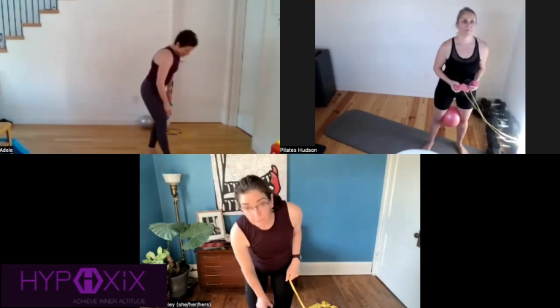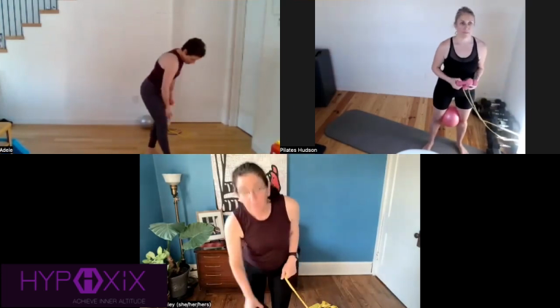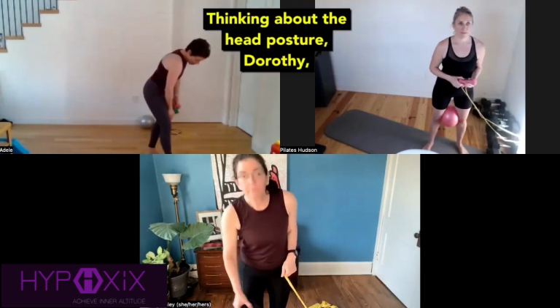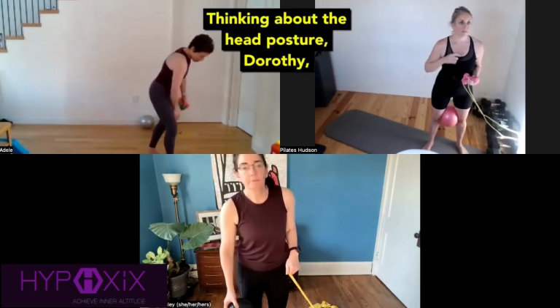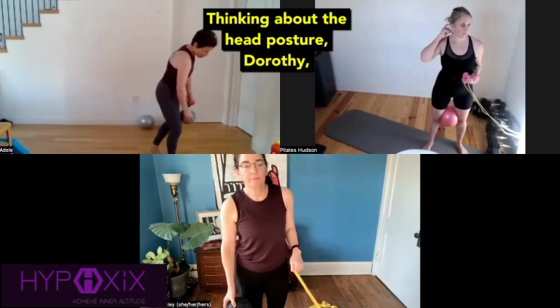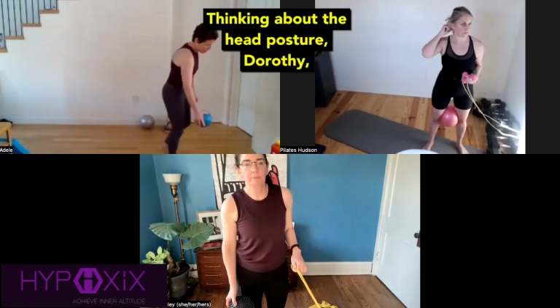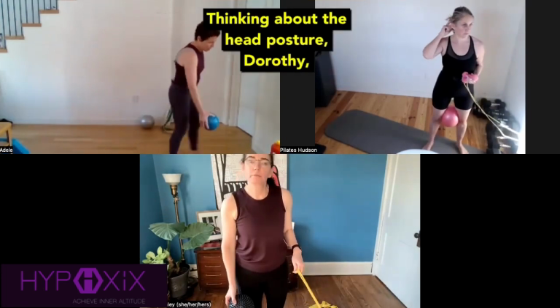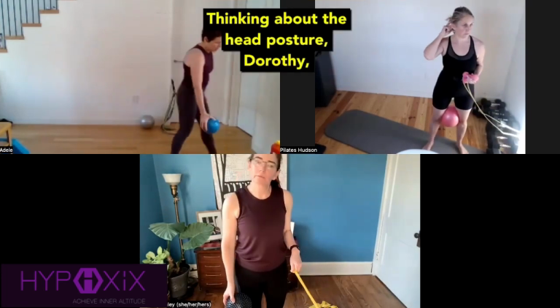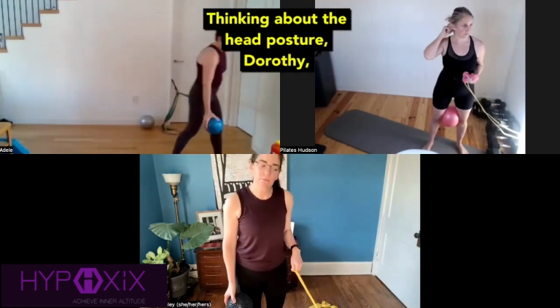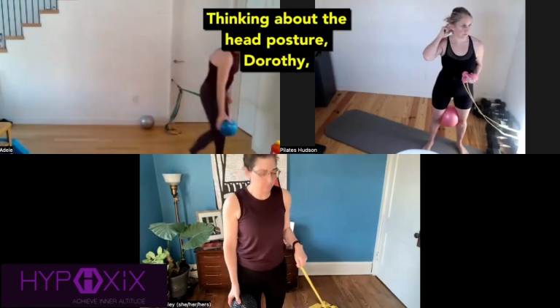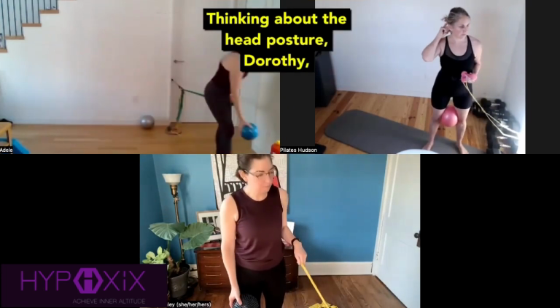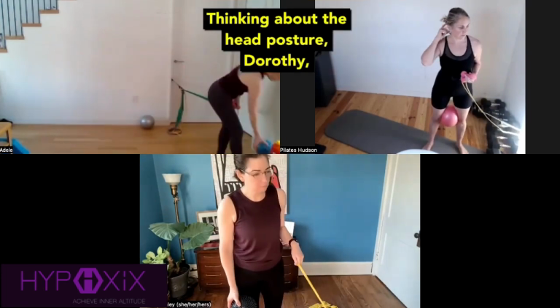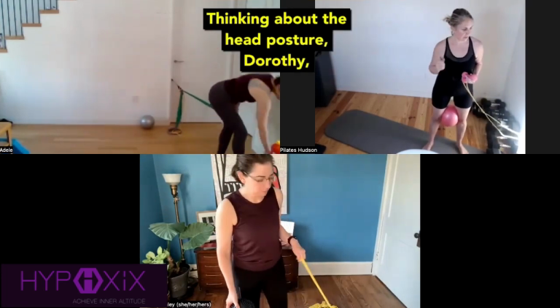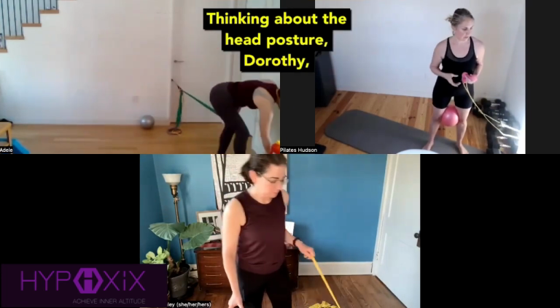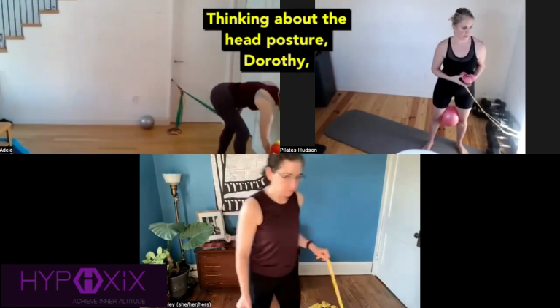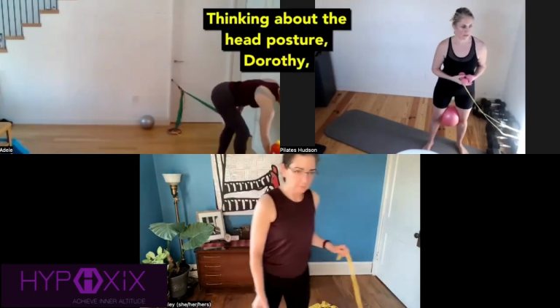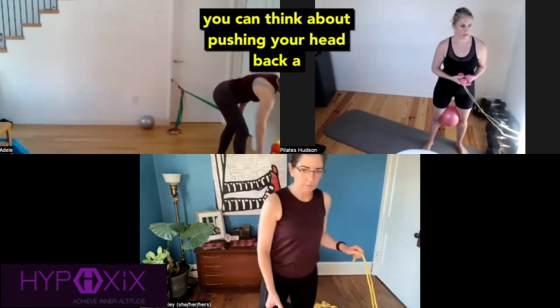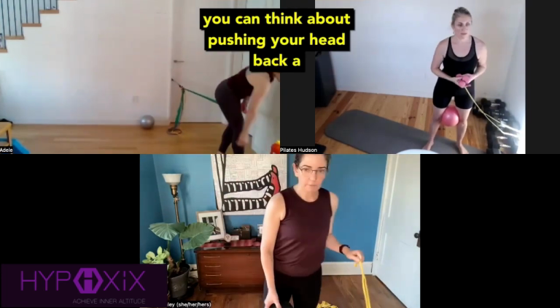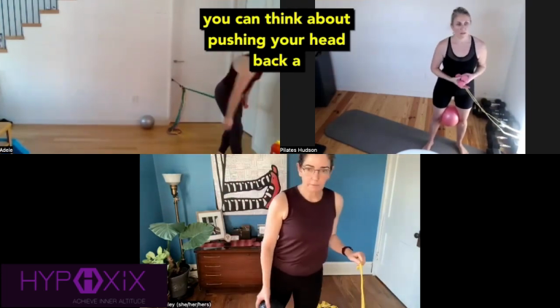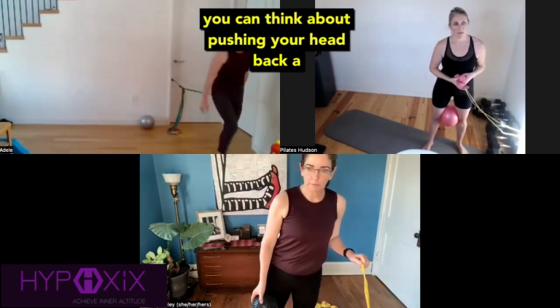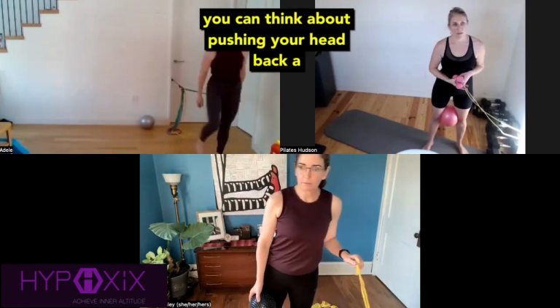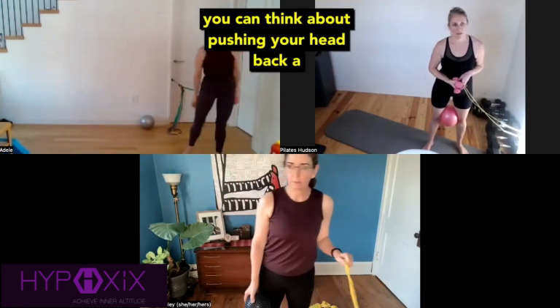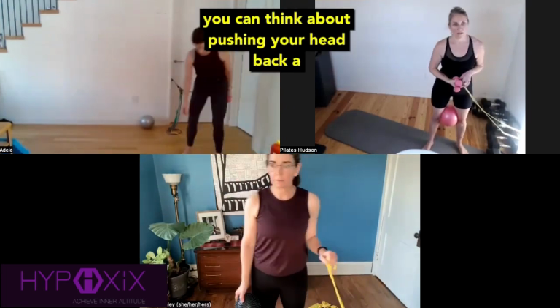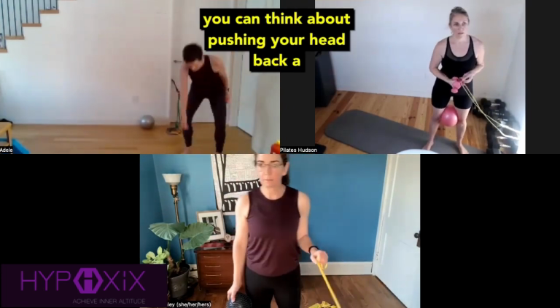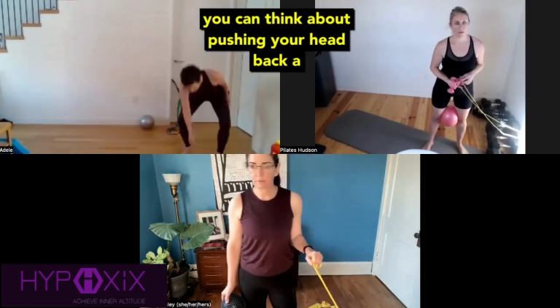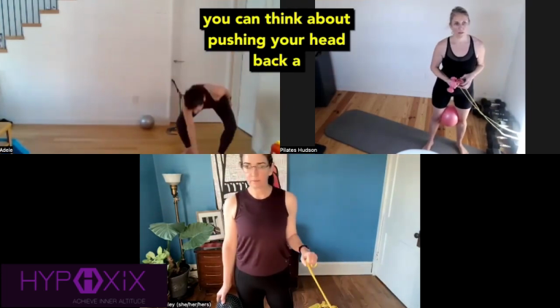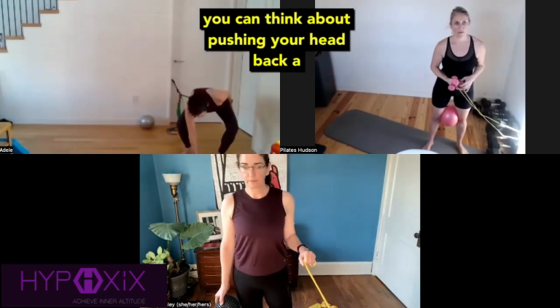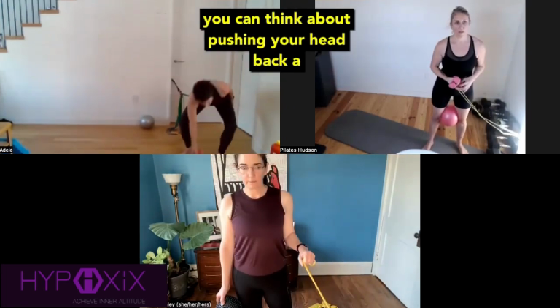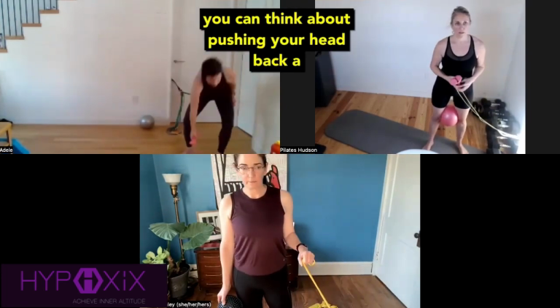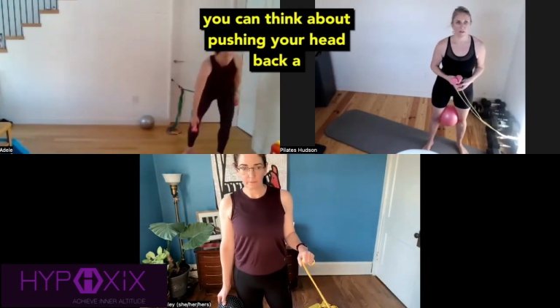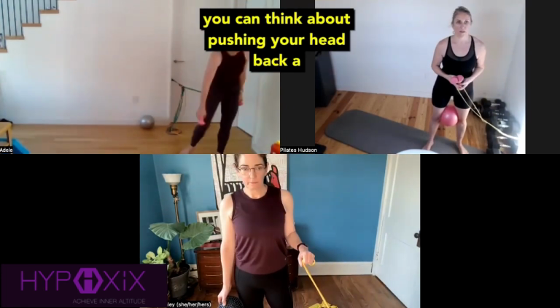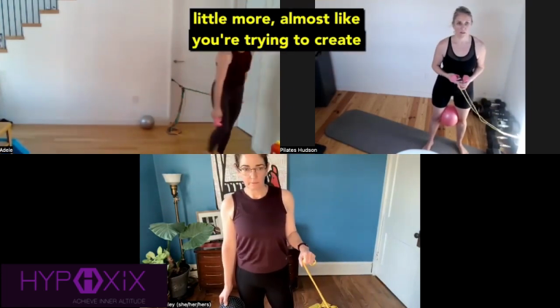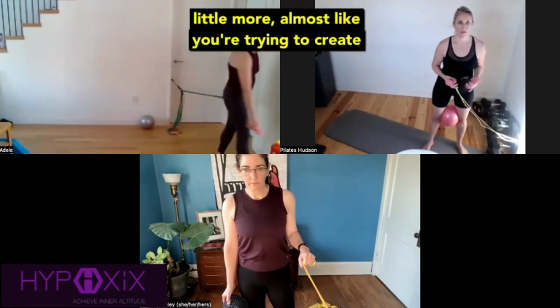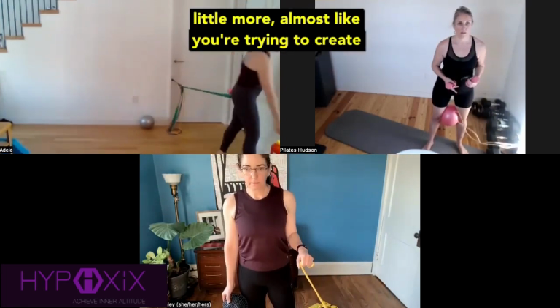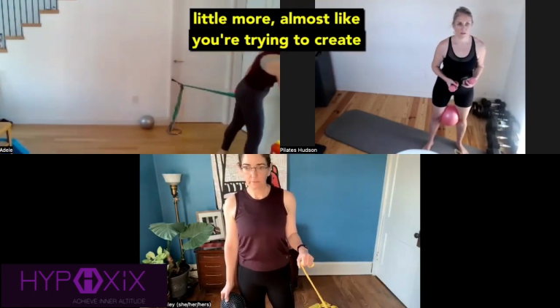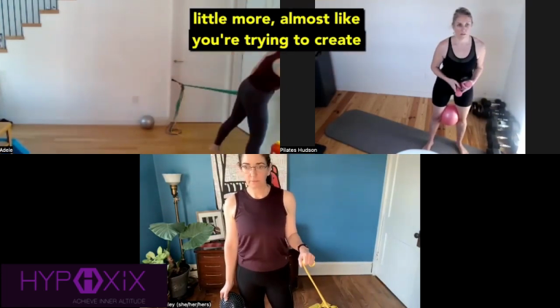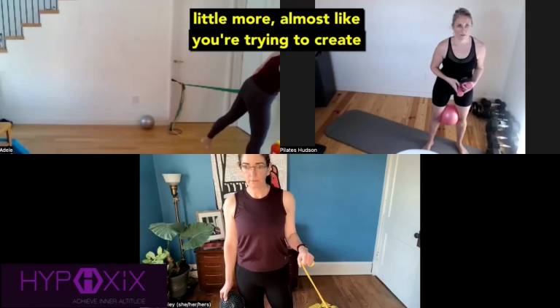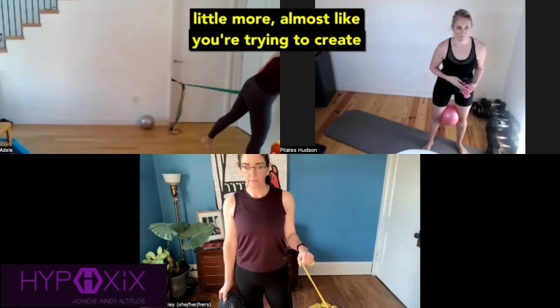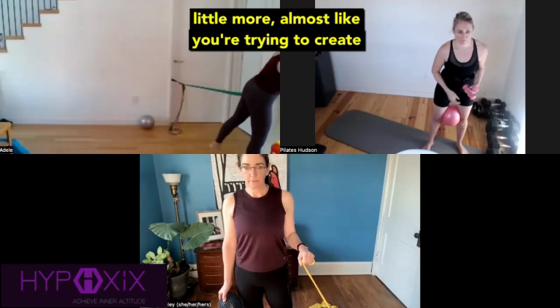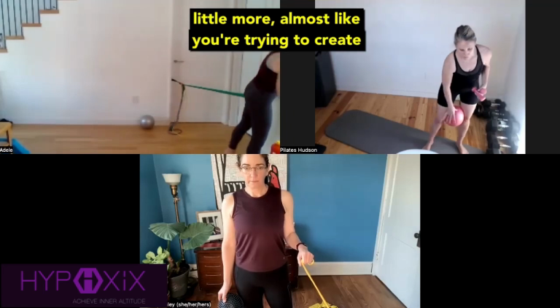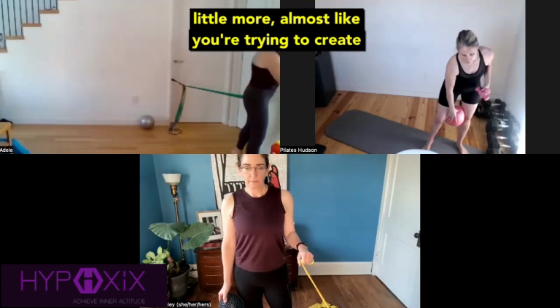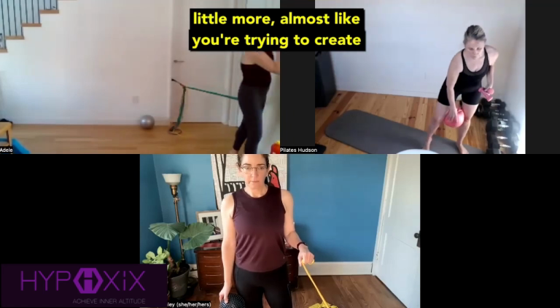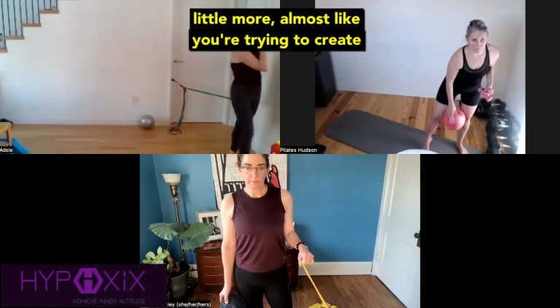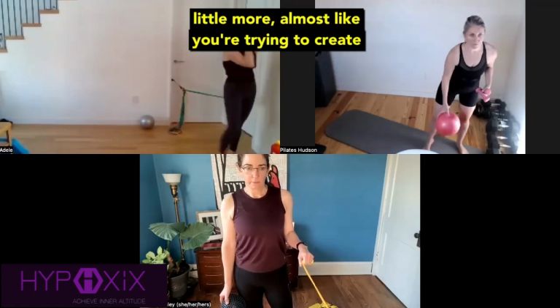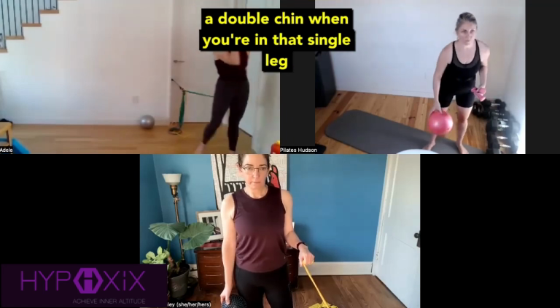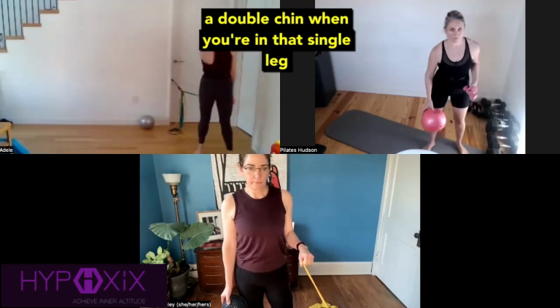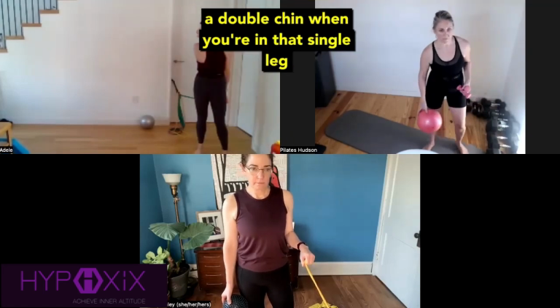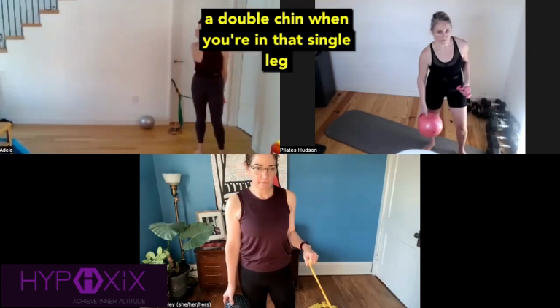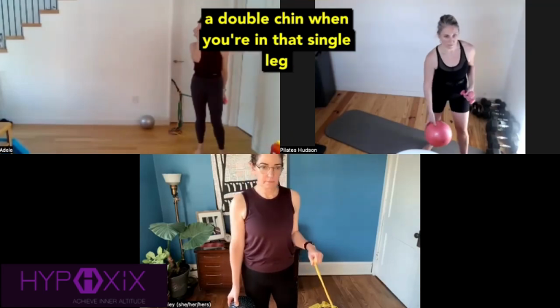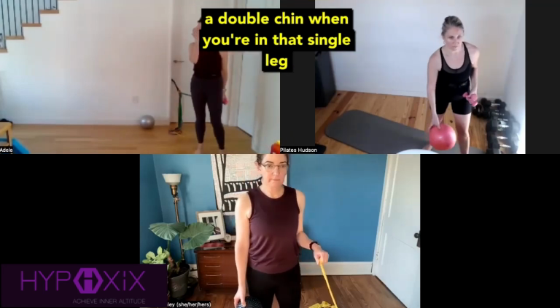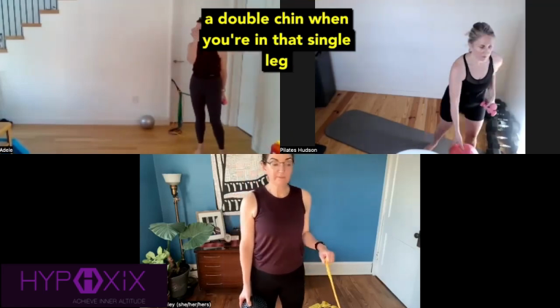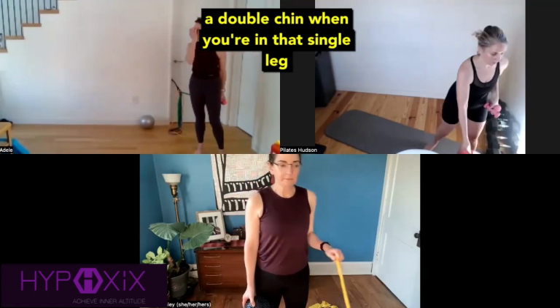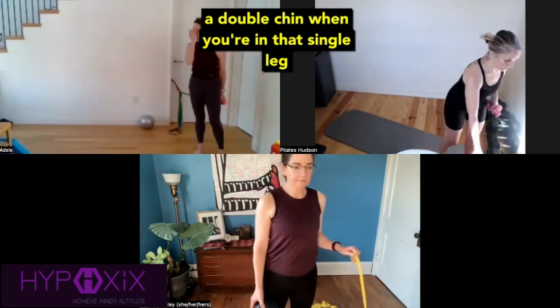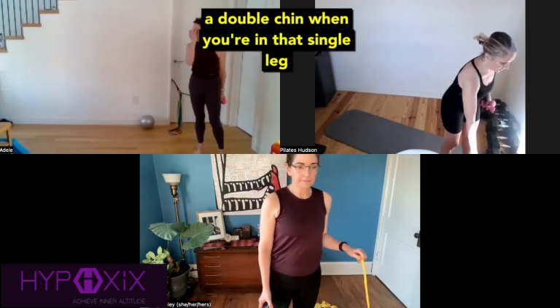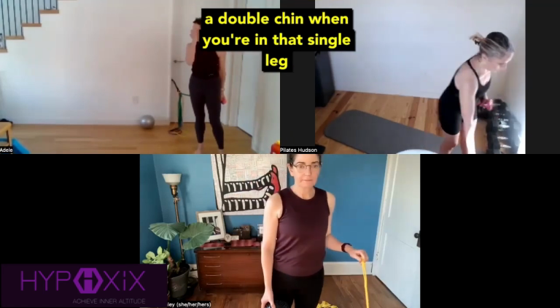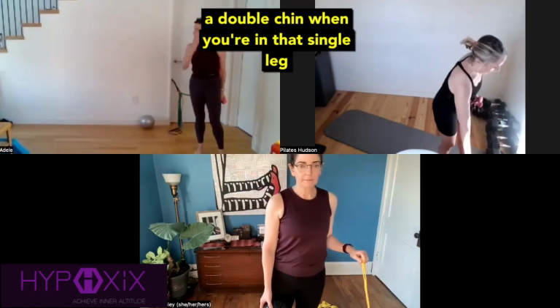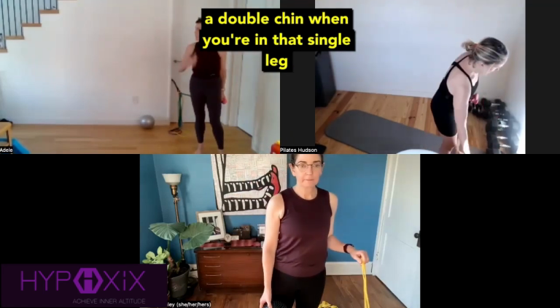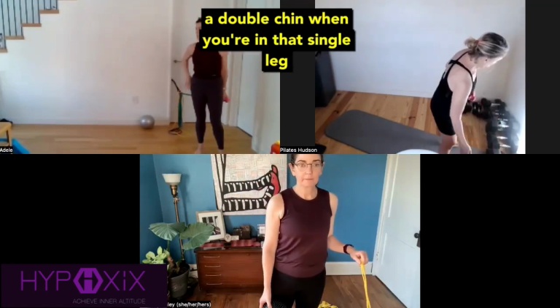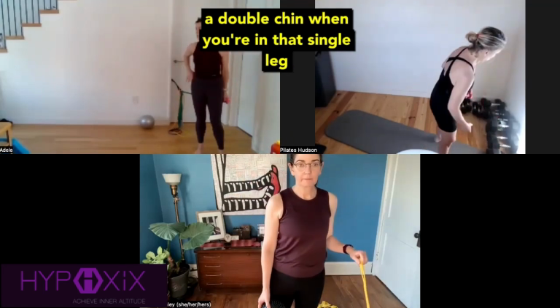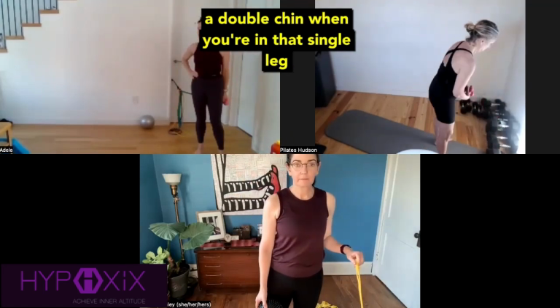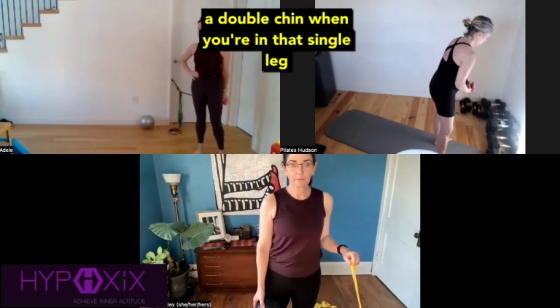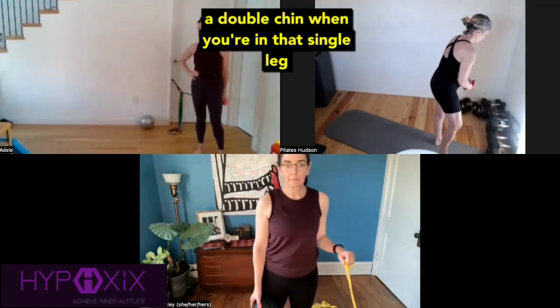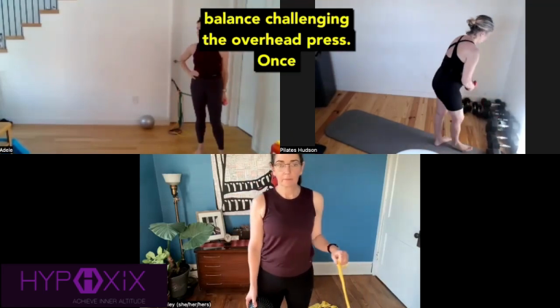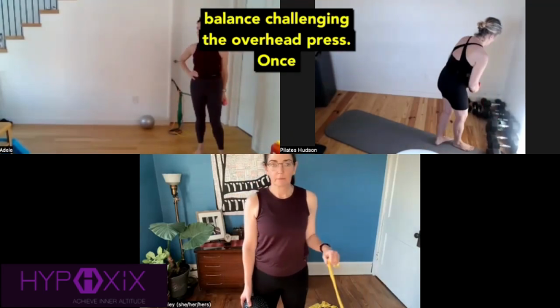Thinking about the head posture, Dorothy — you can think about pushing your head back a little more, almost like you're trying to create a double chin when you're in that single leg balance.